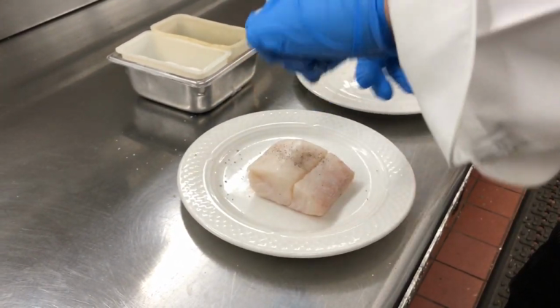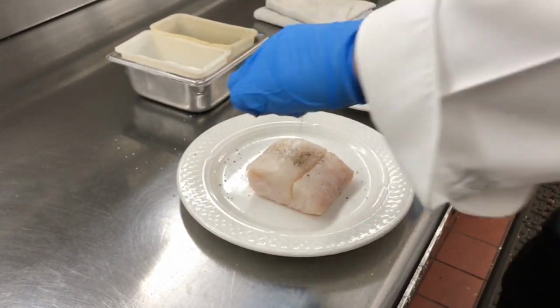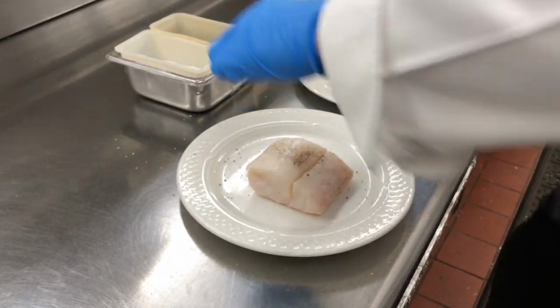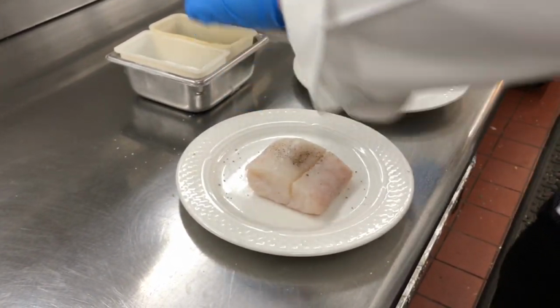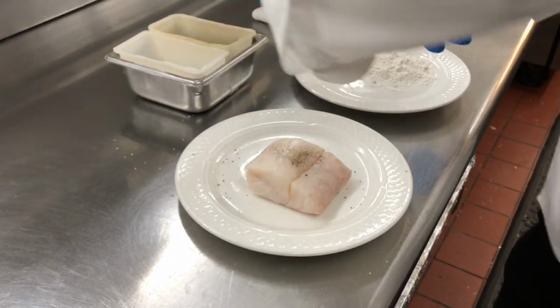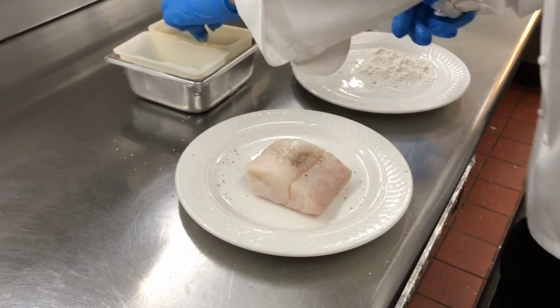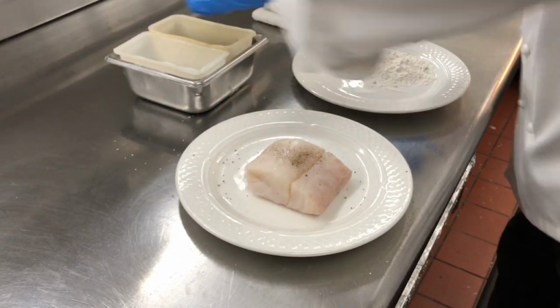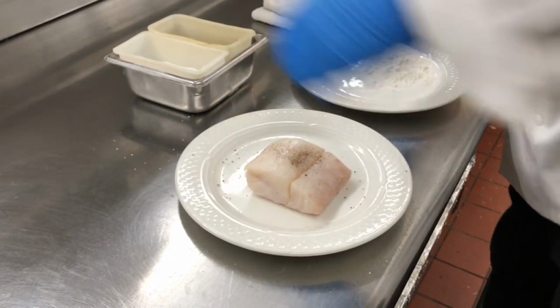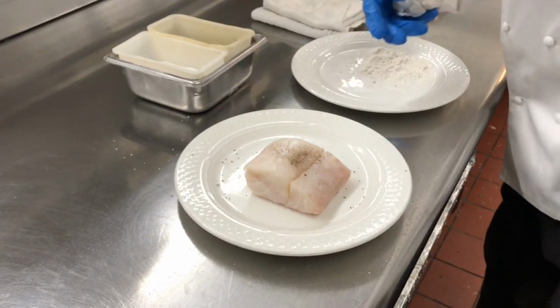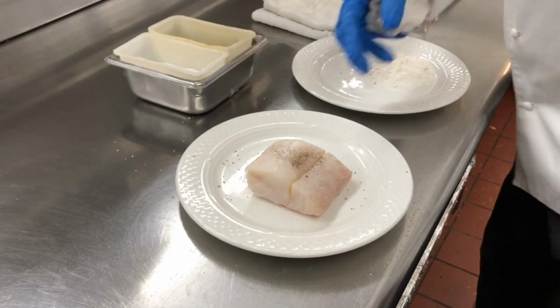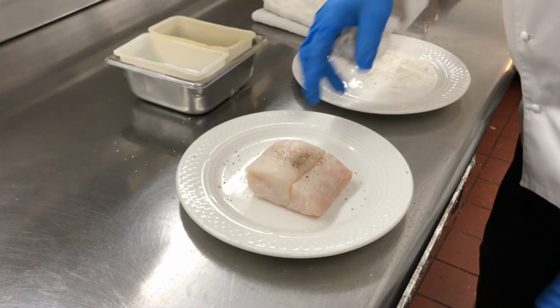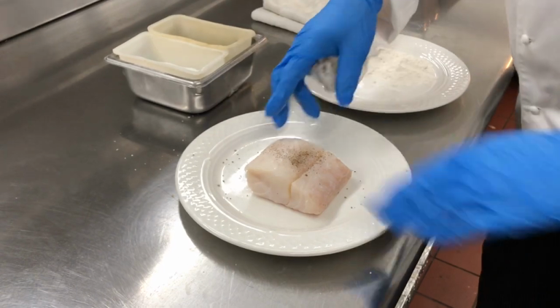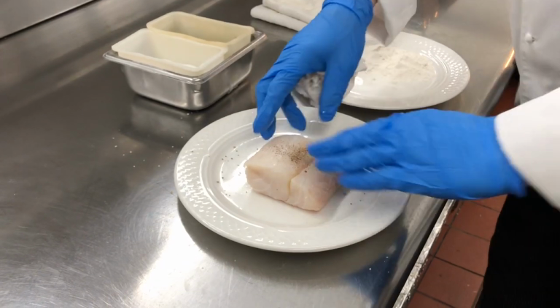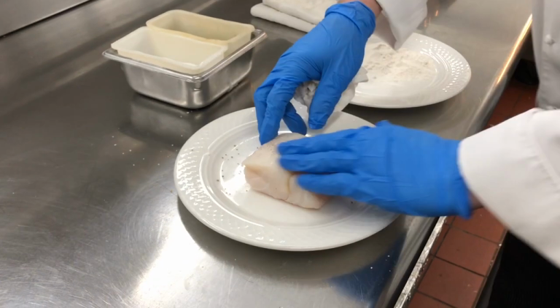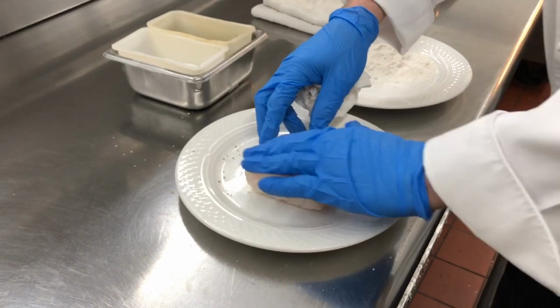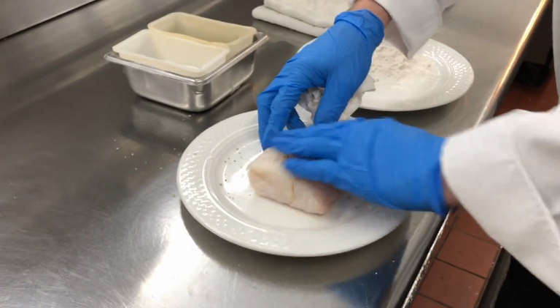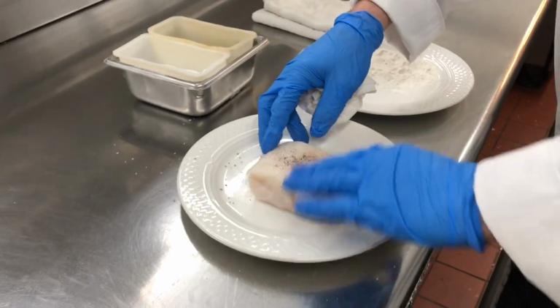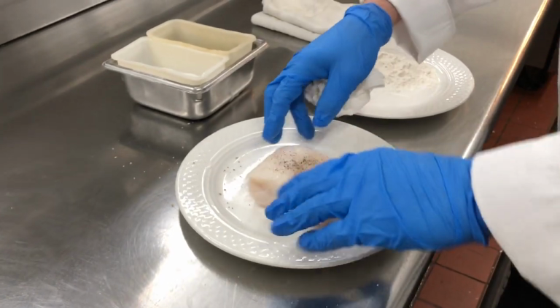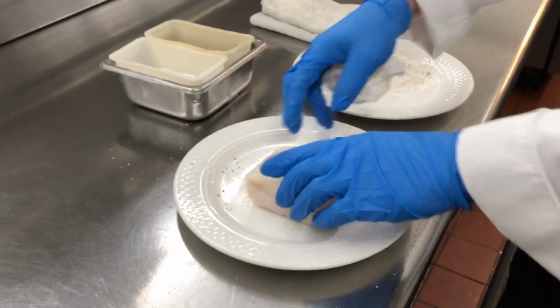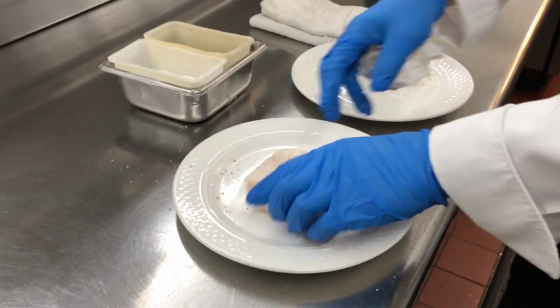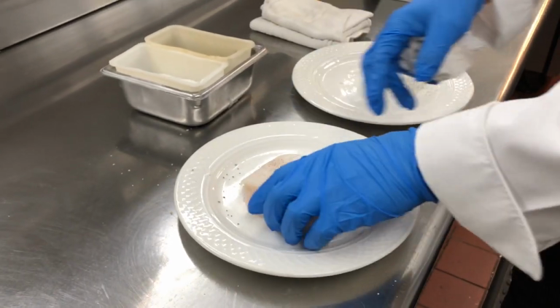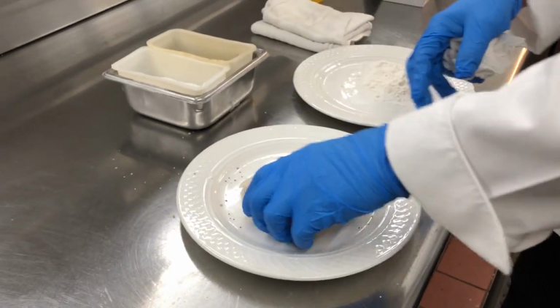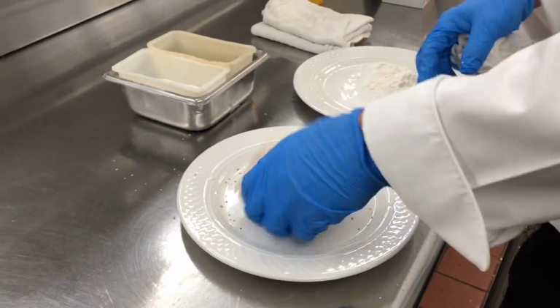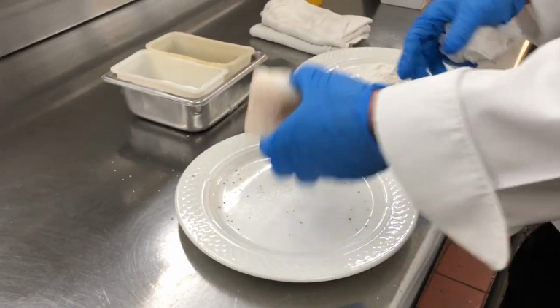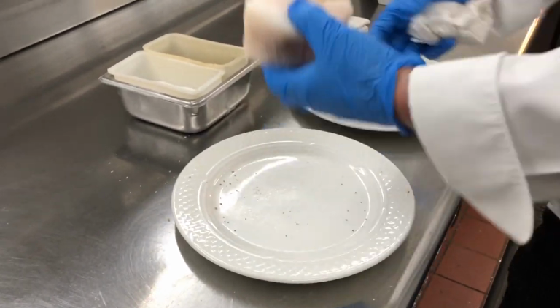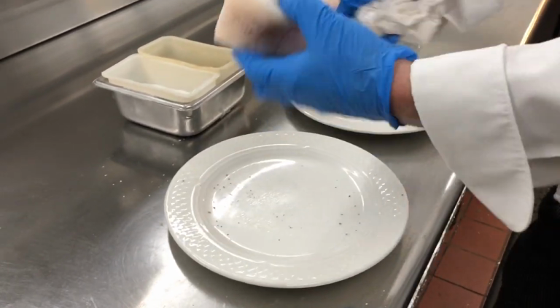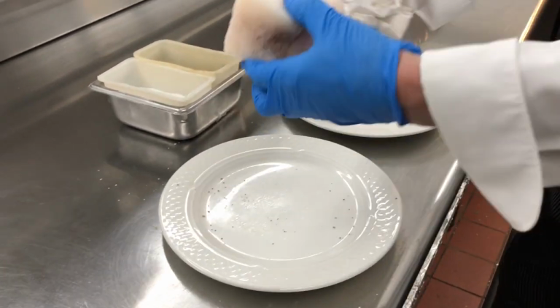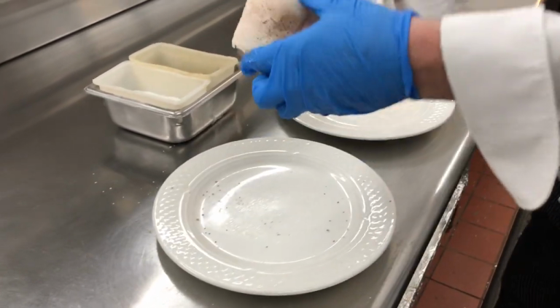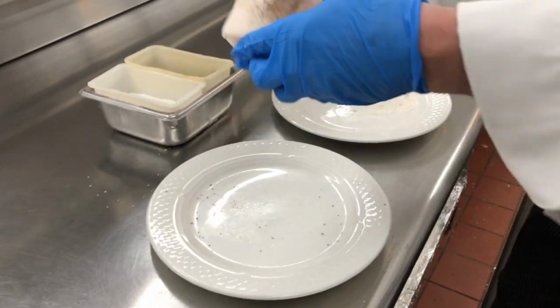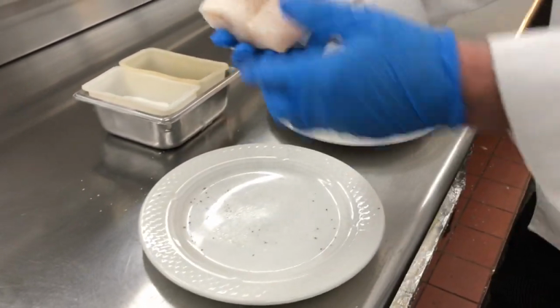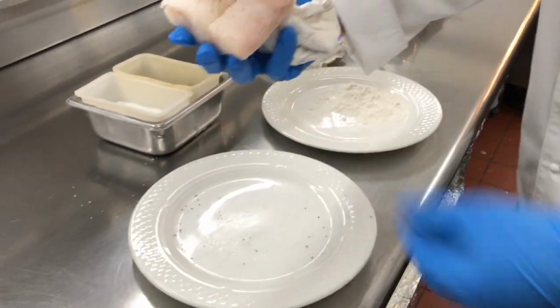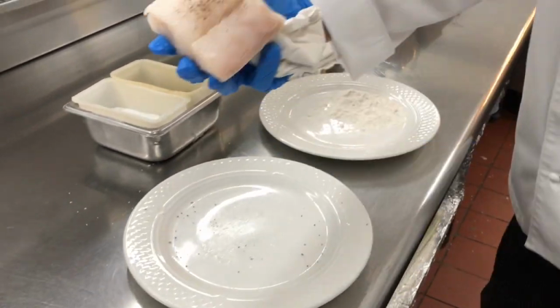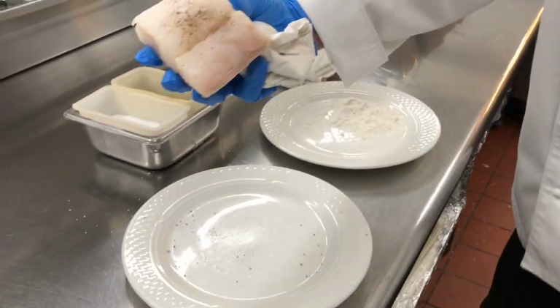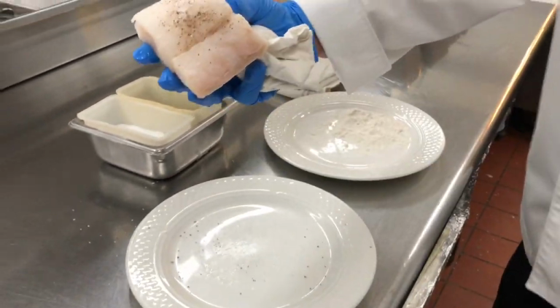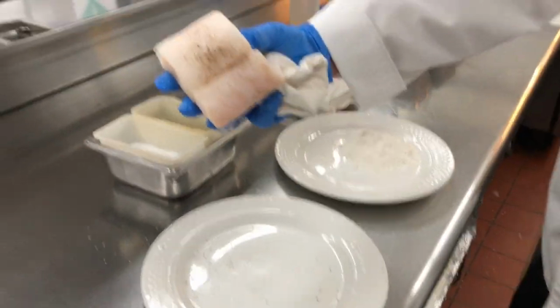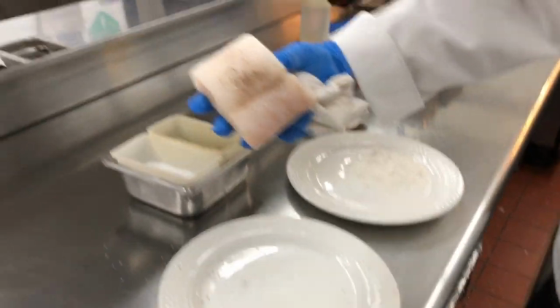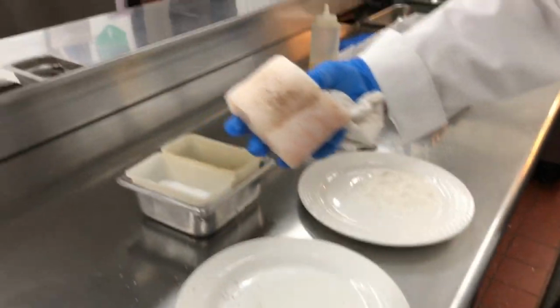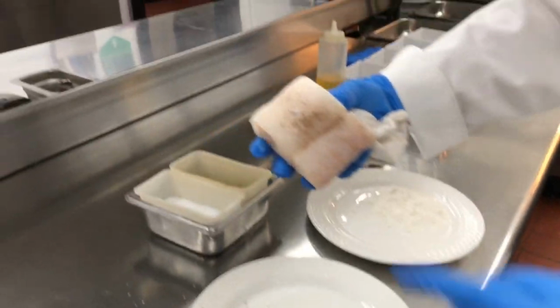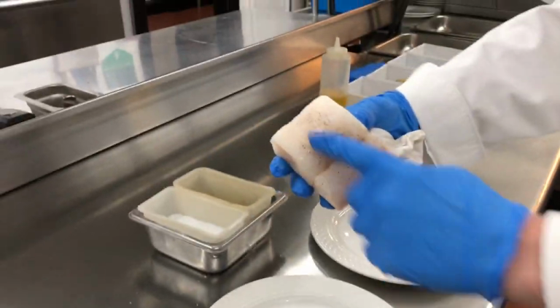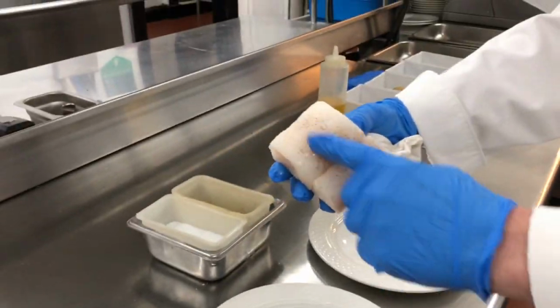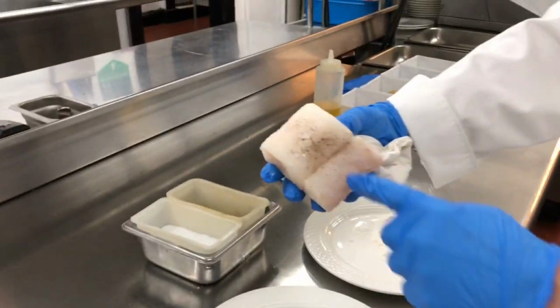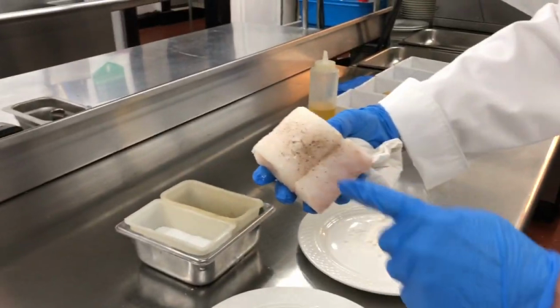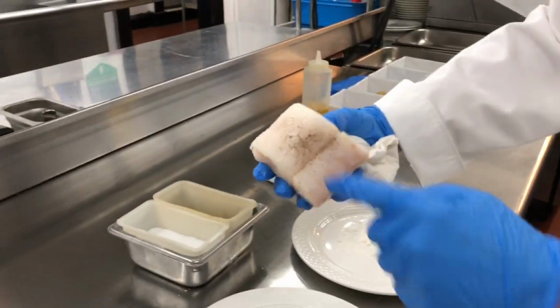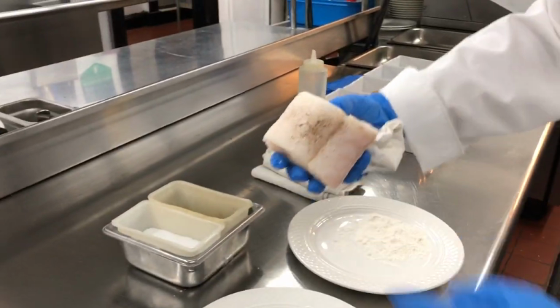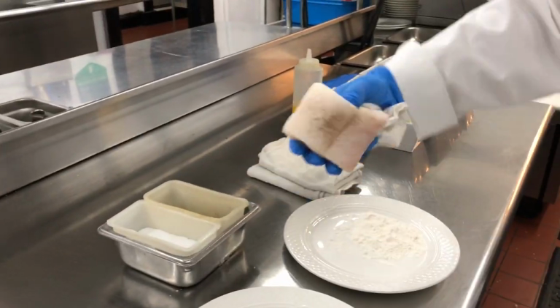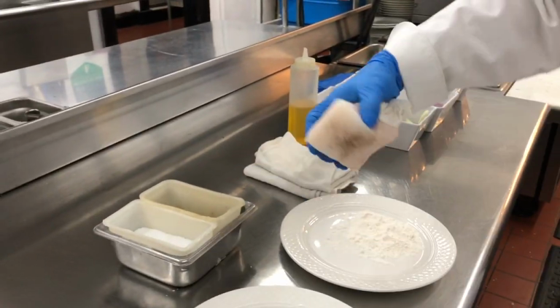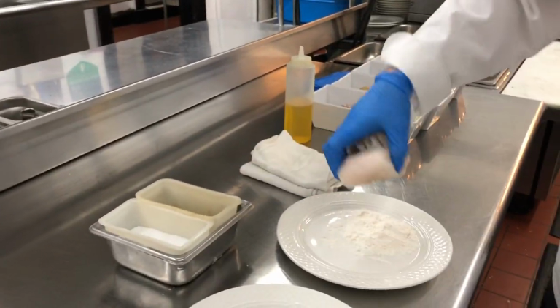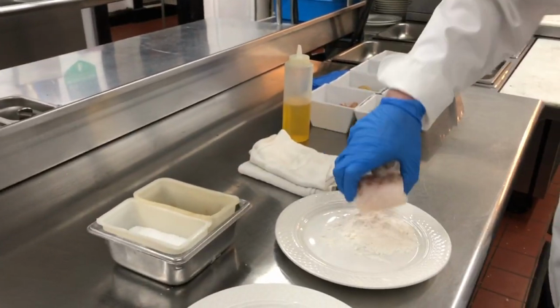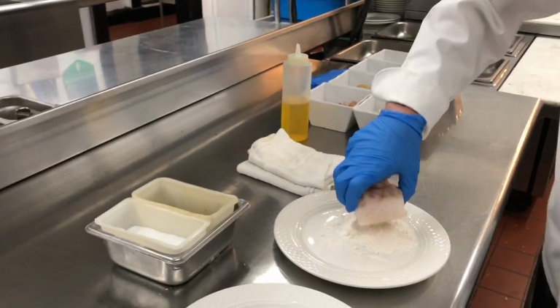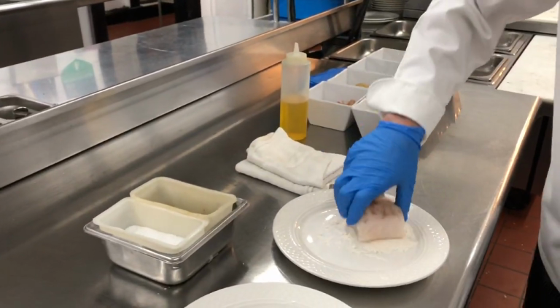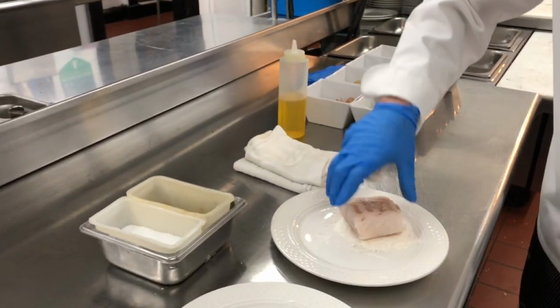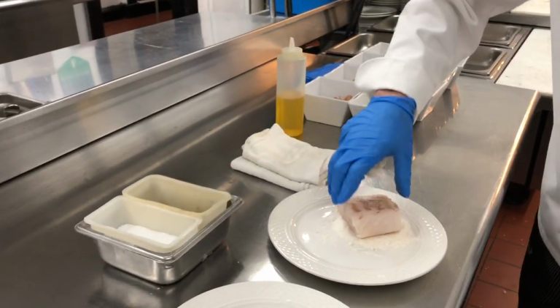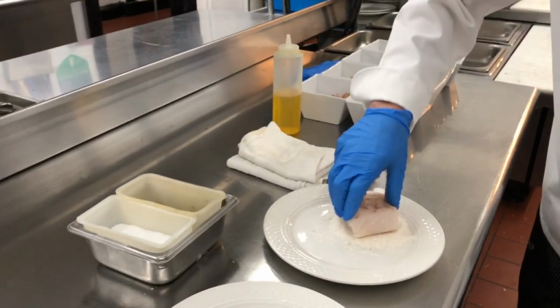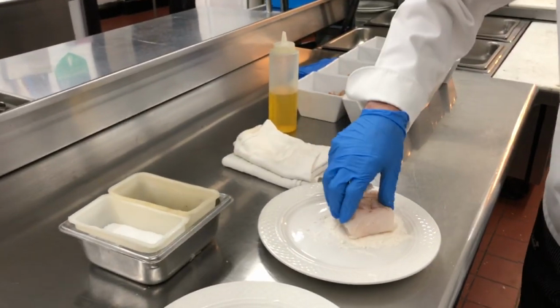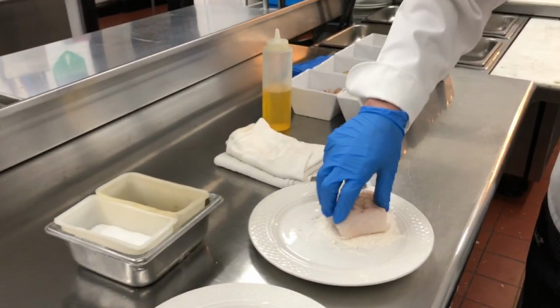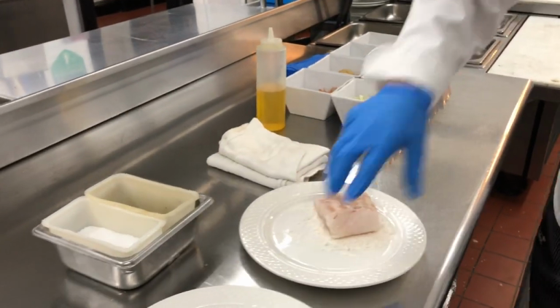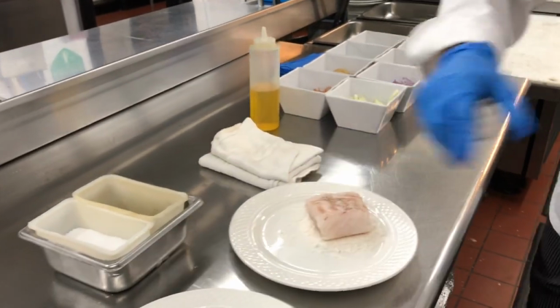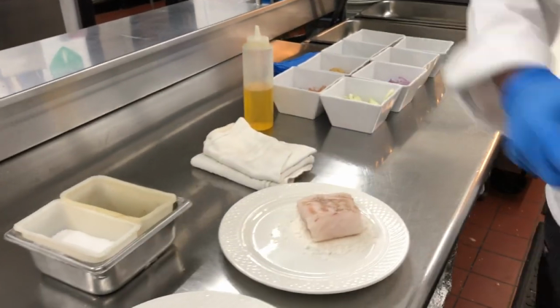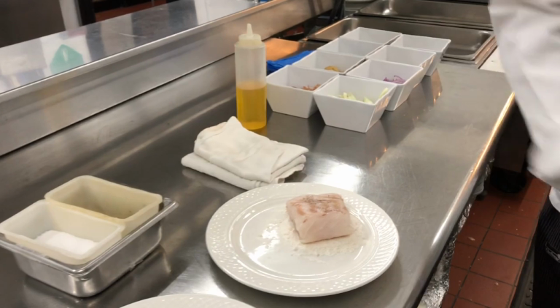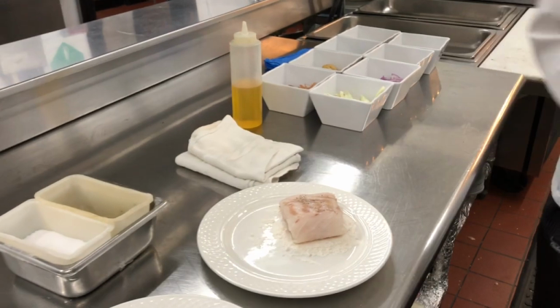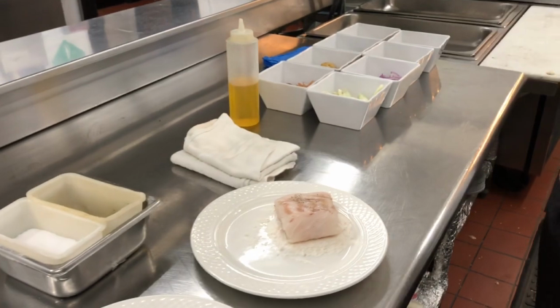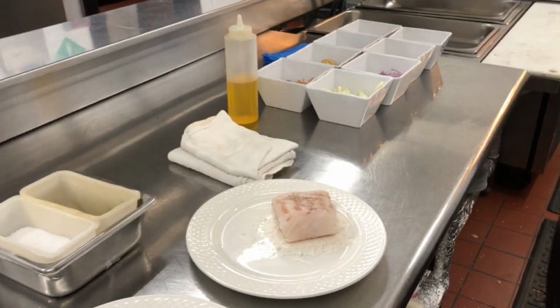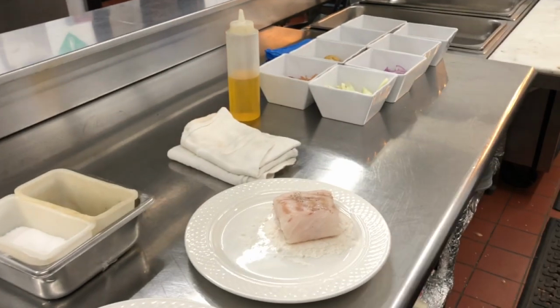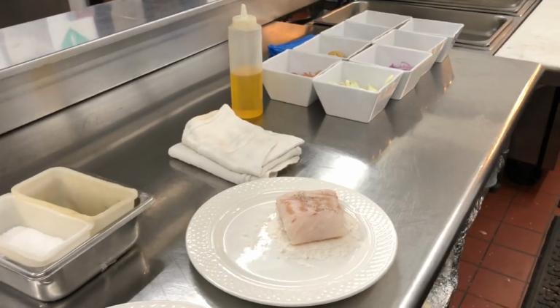I'm gonna lightly coat just one side of this fish with flour — just the top side, the flesh side of the fish — and I'll explain why.